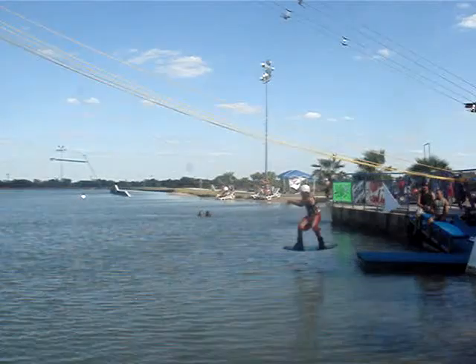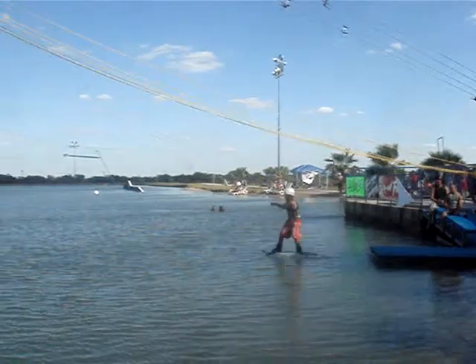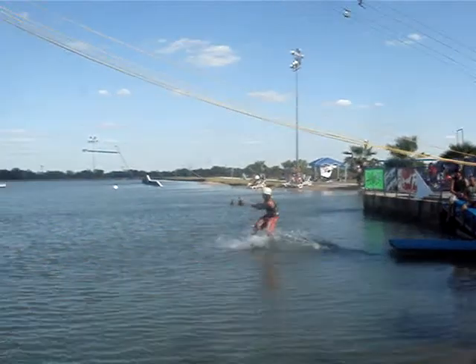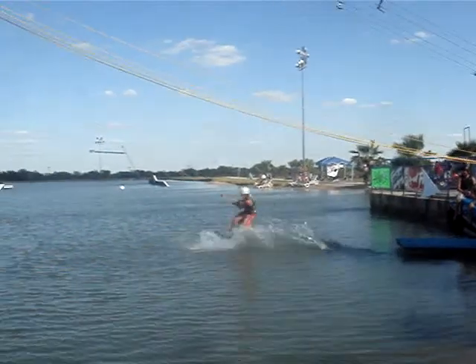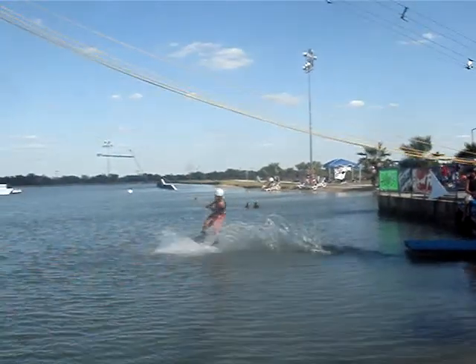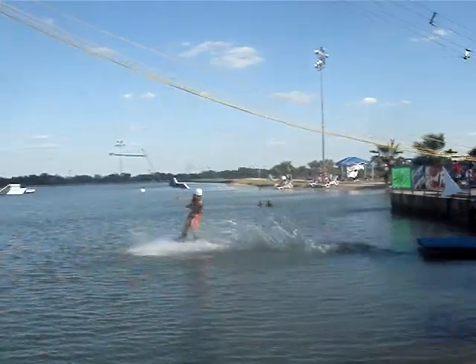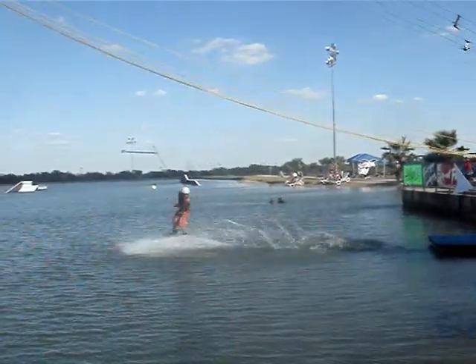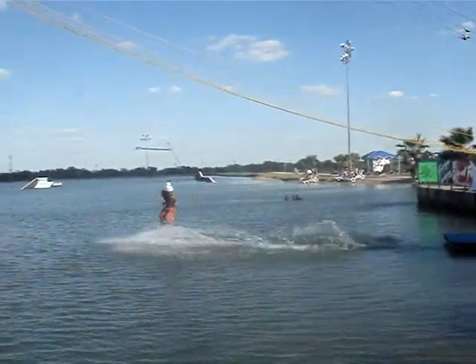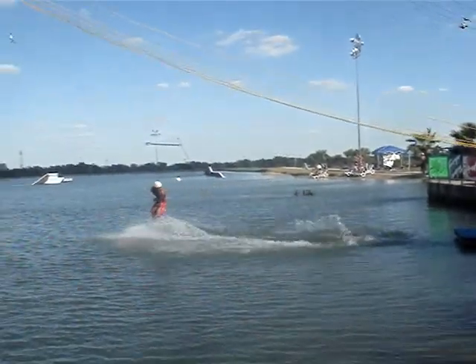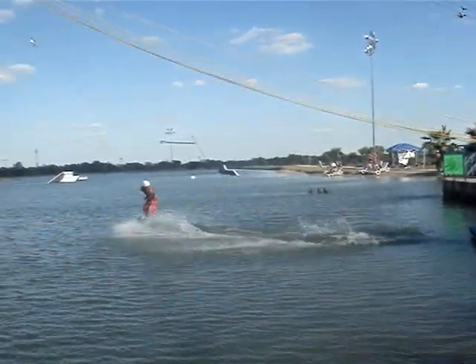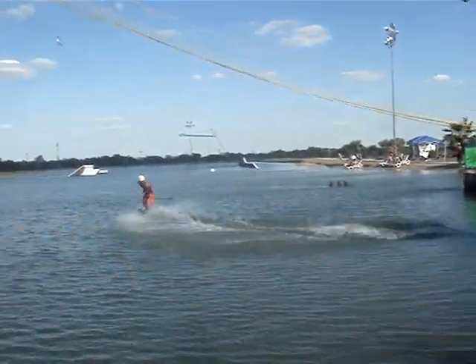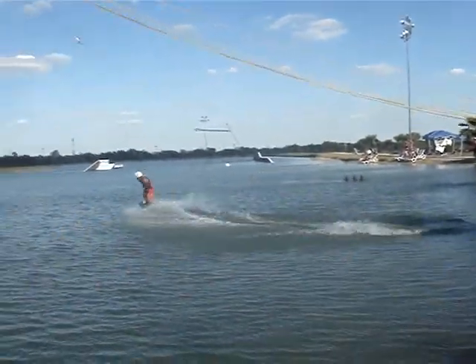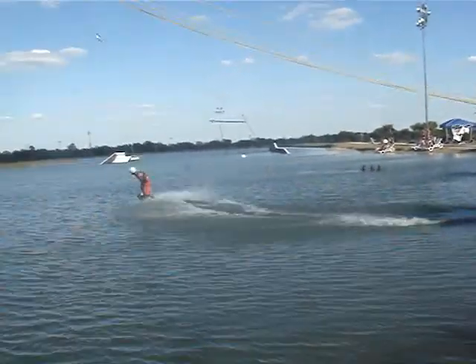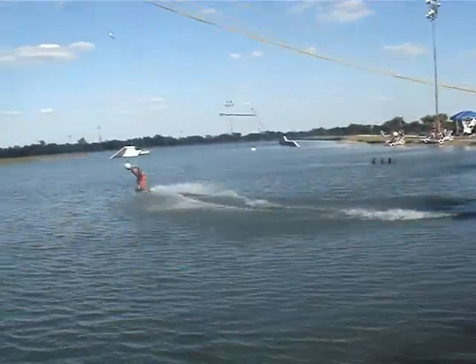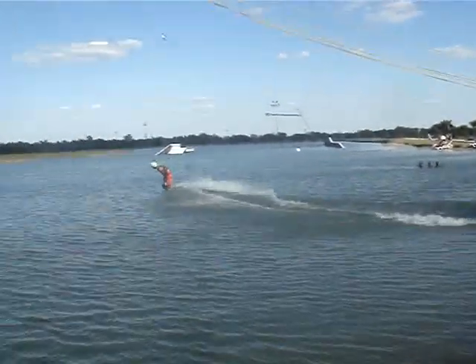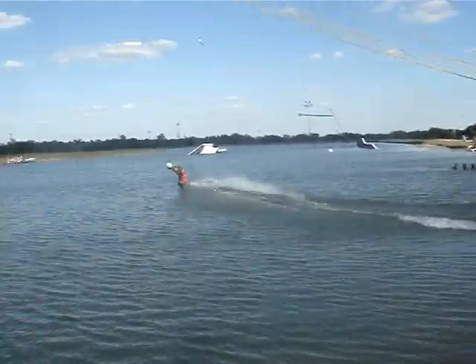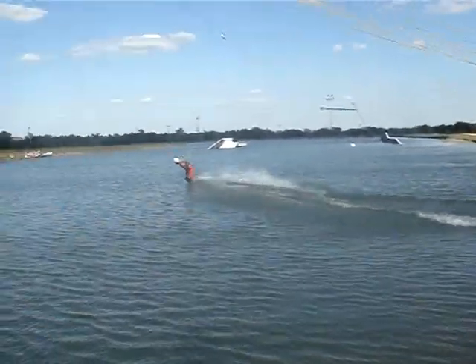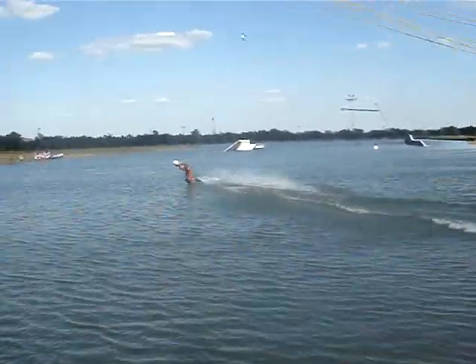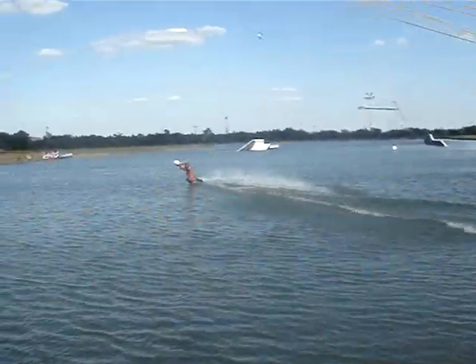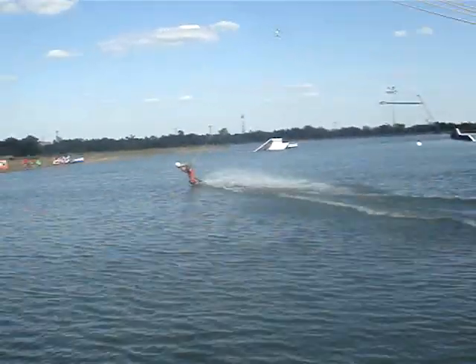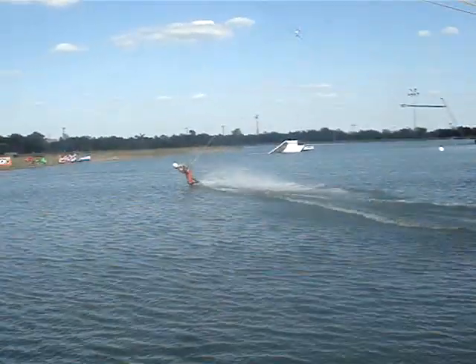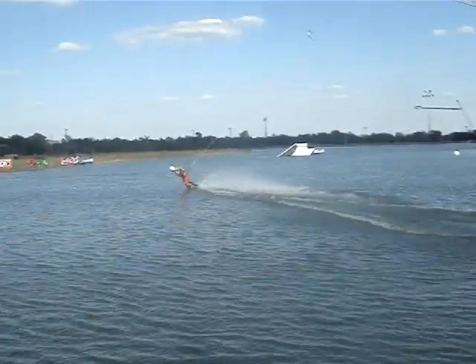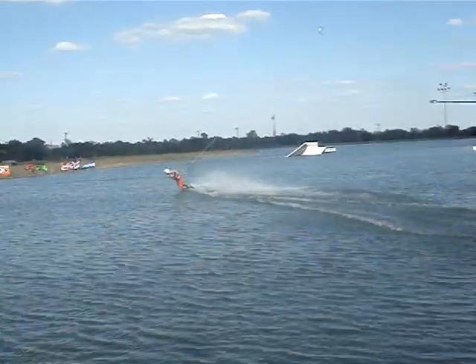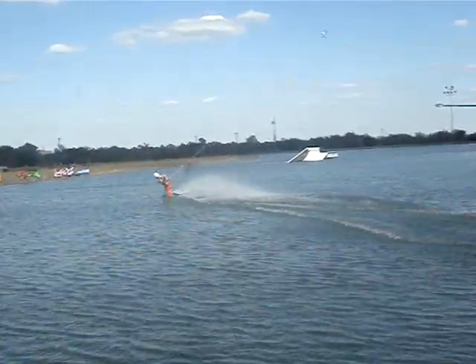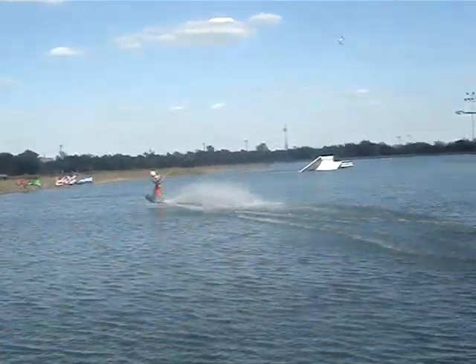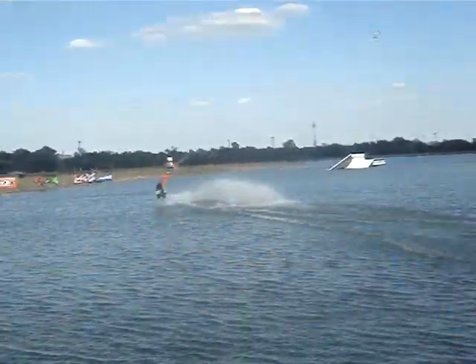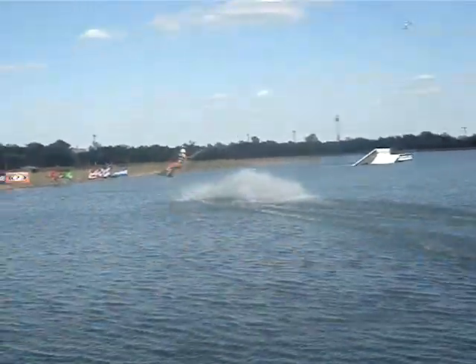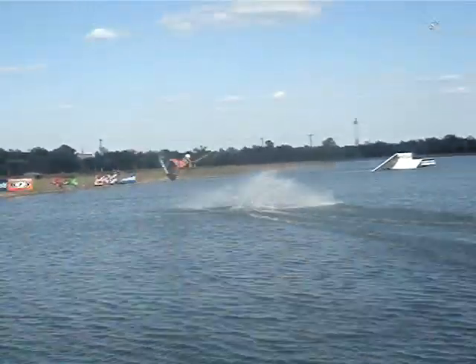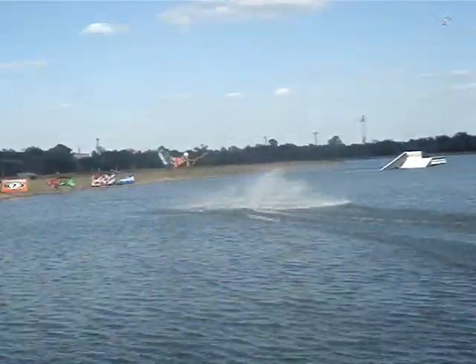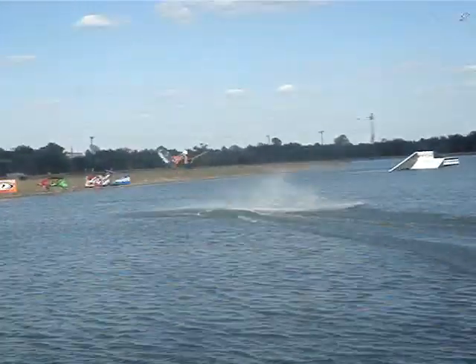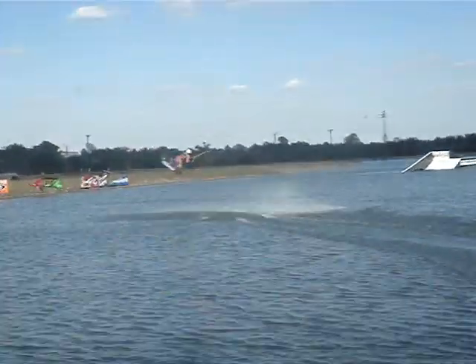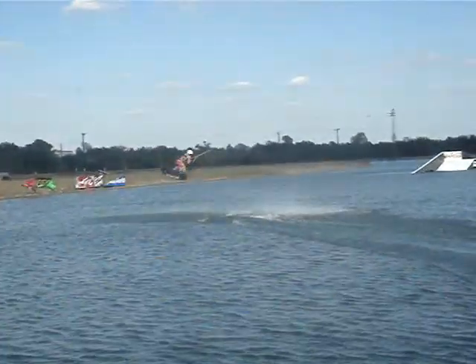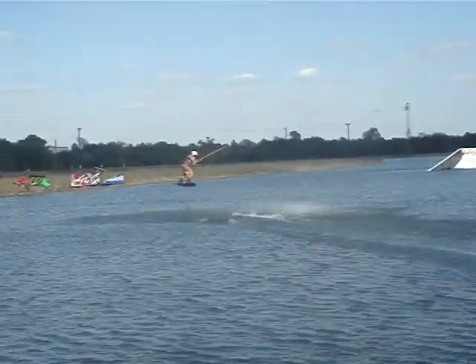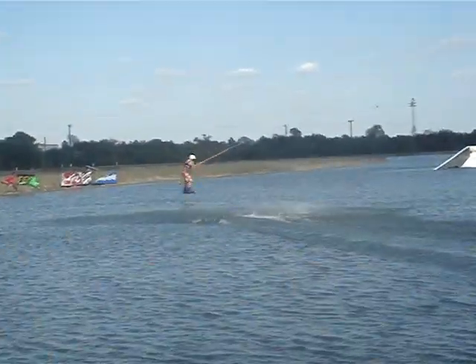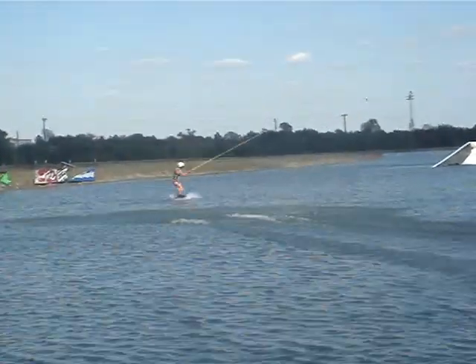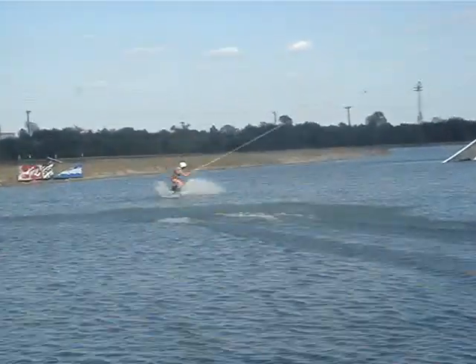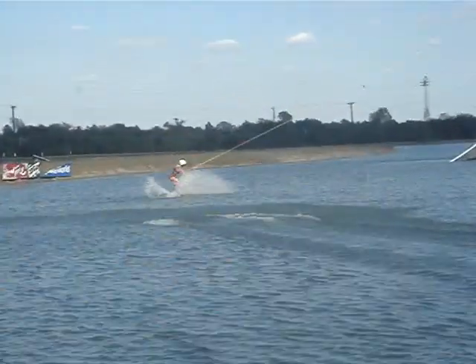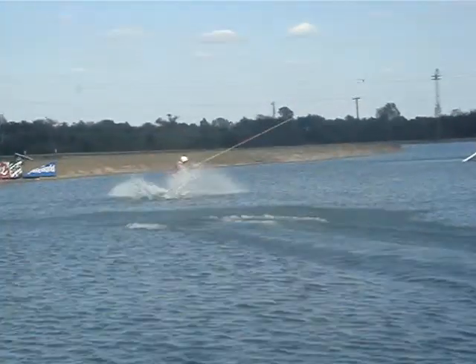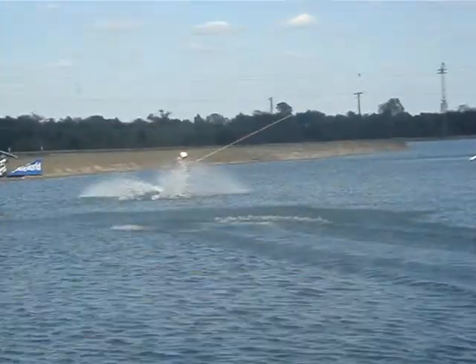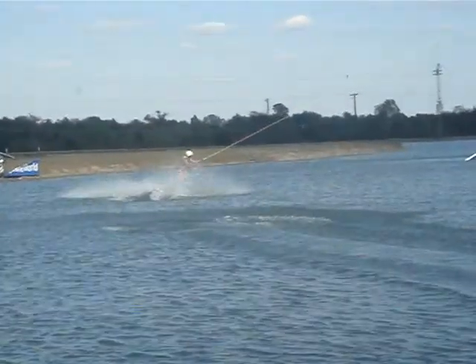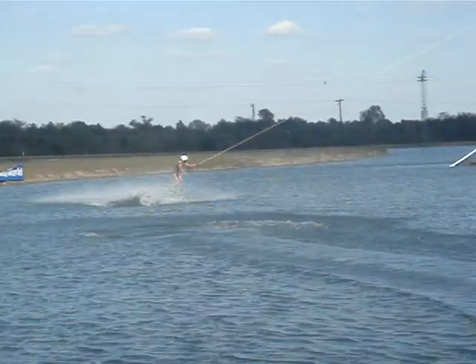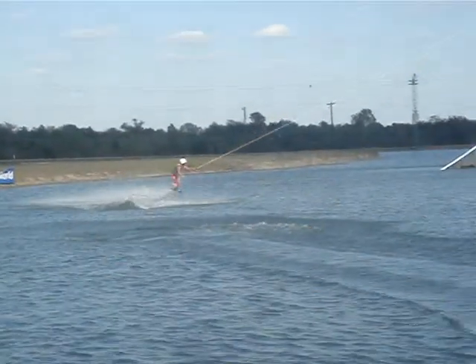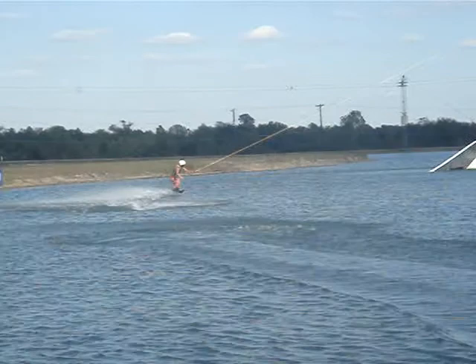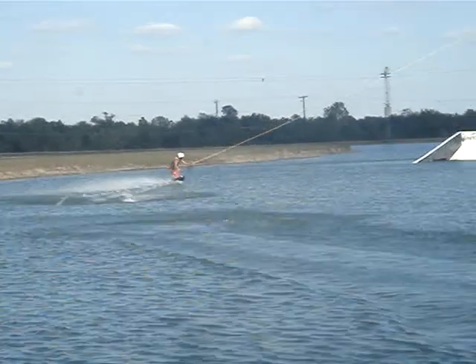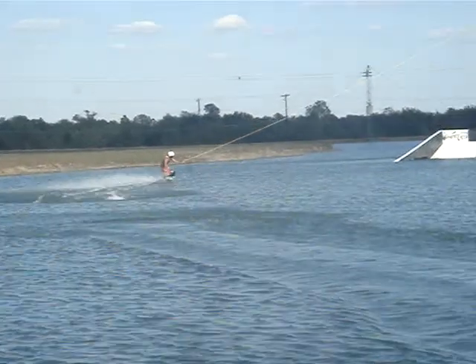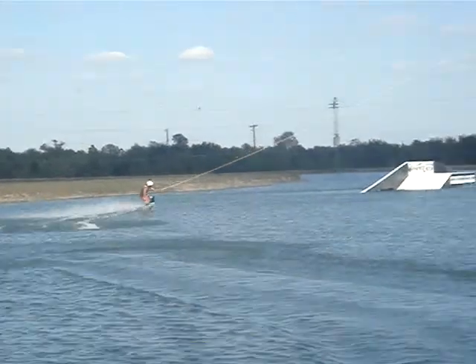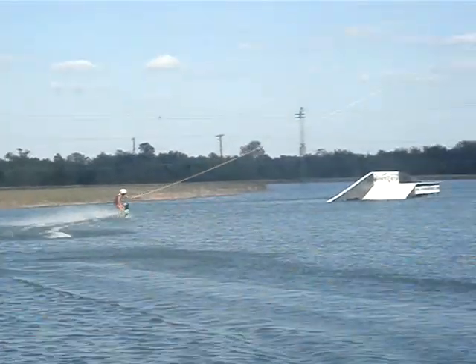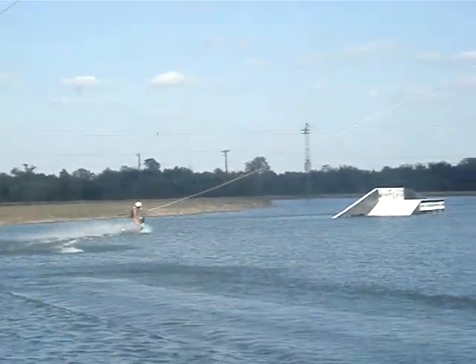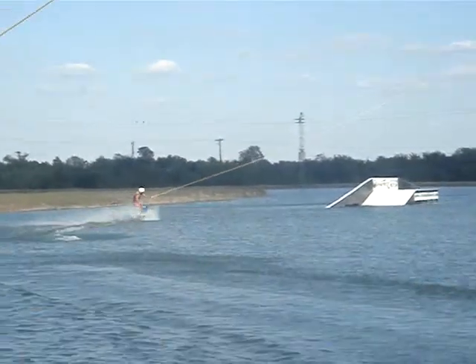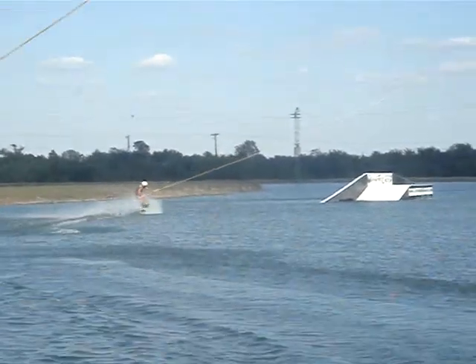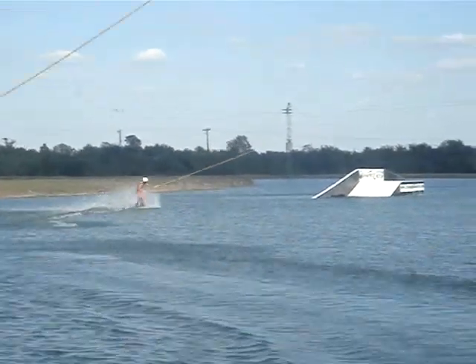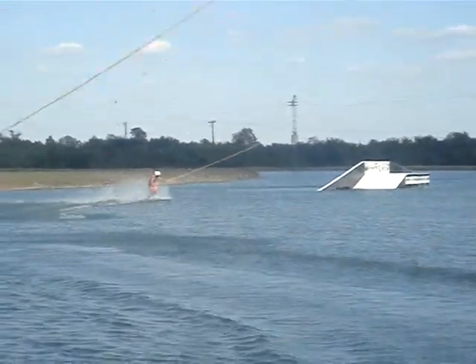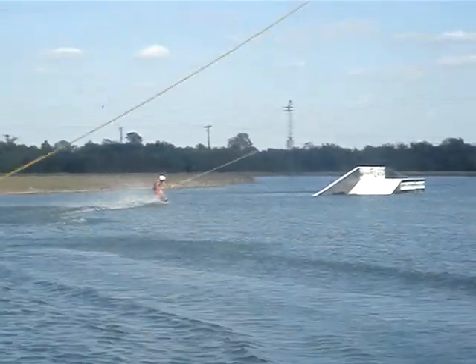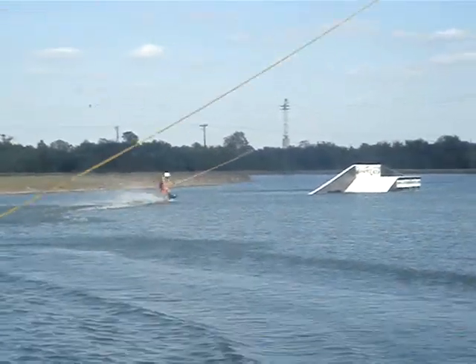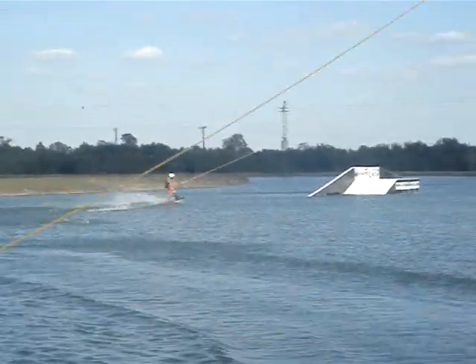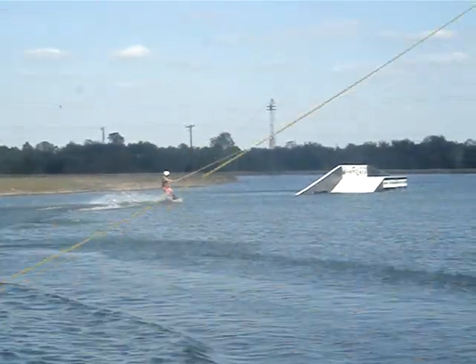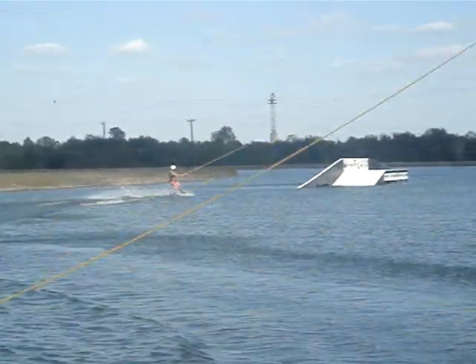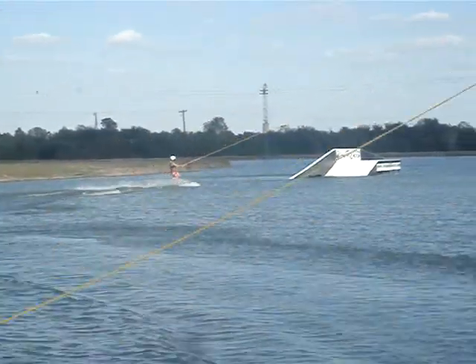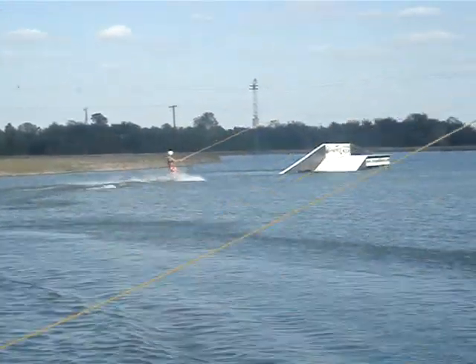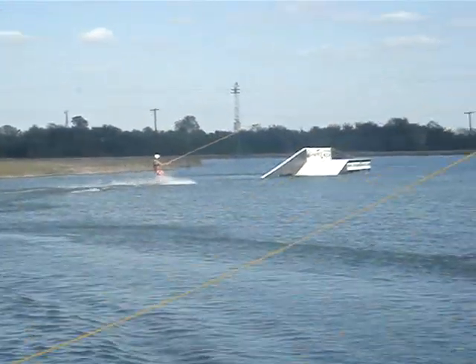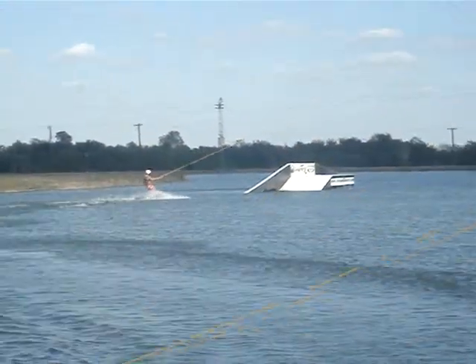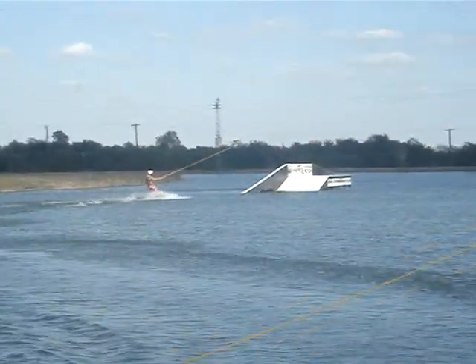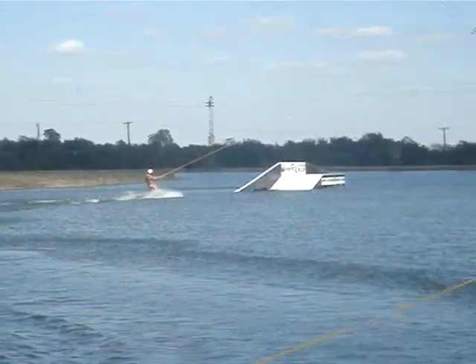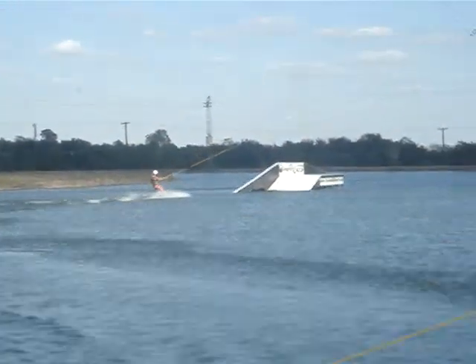We'll stop by here in May earlier this year, and as a current points leader in the overall U.S. Tour, we're at three of the four stops.